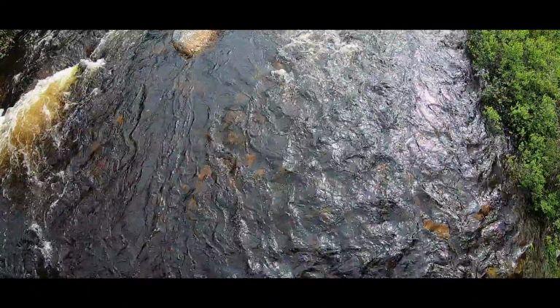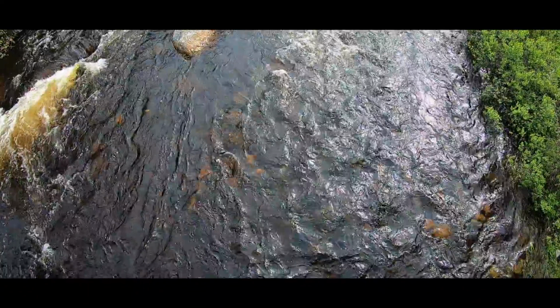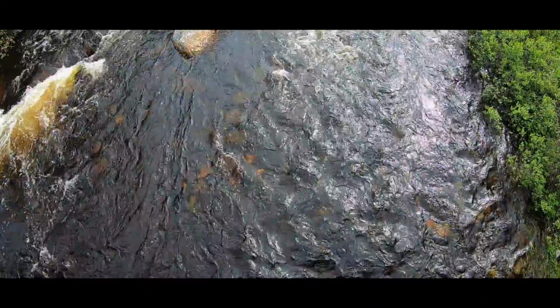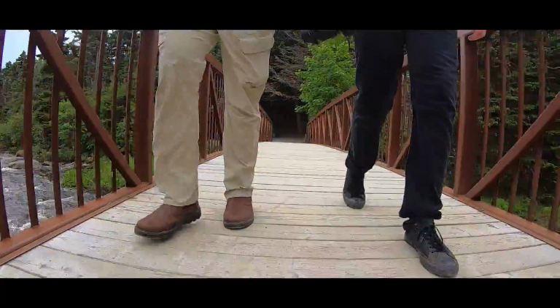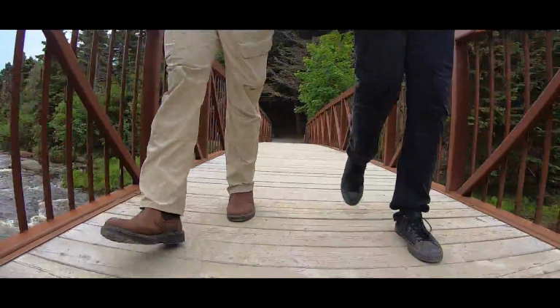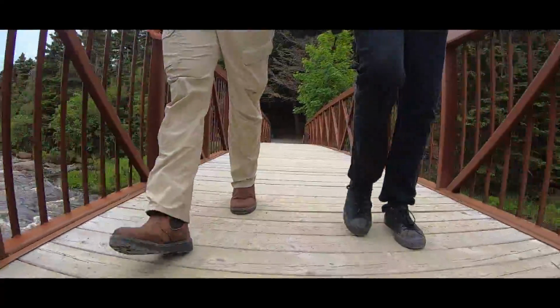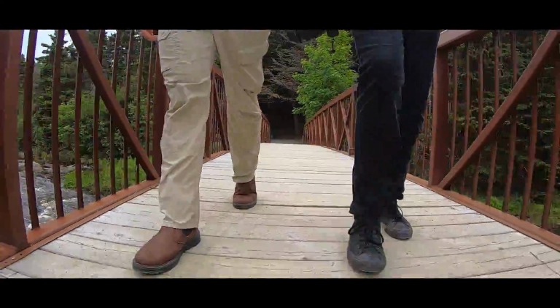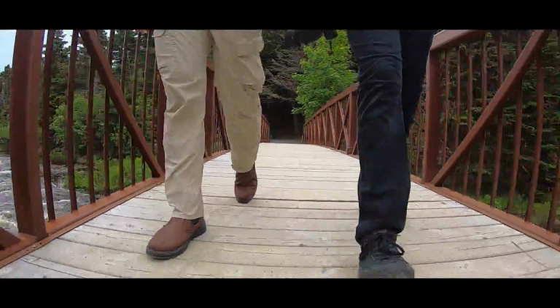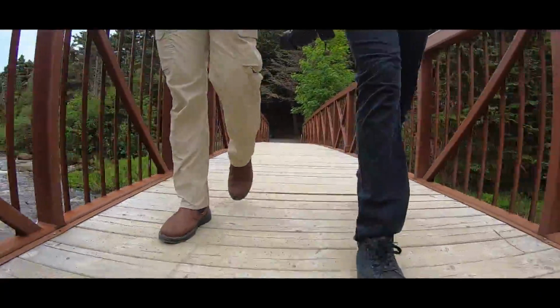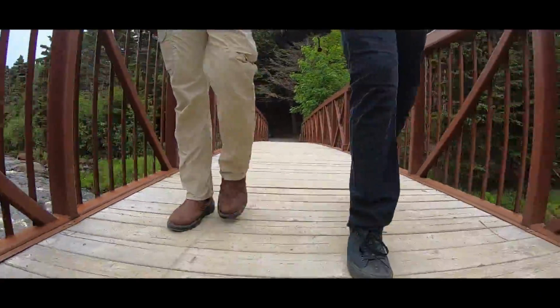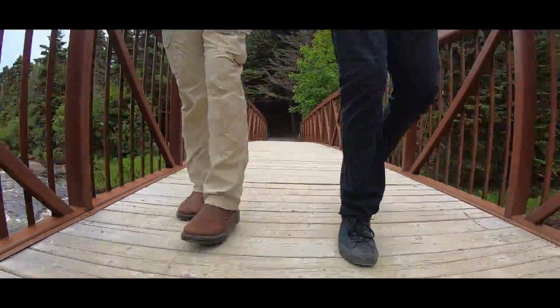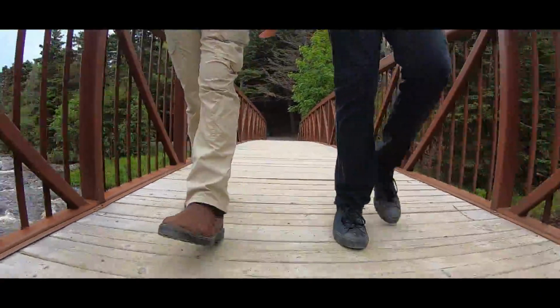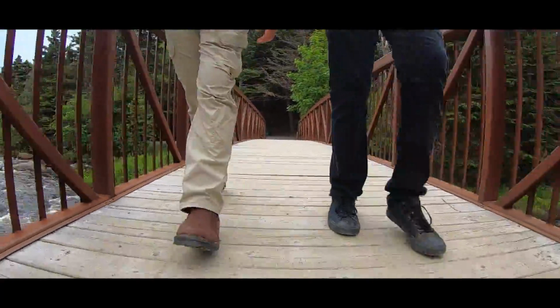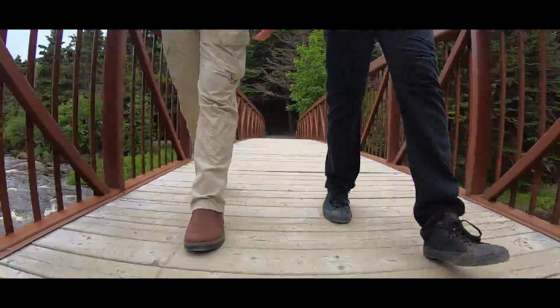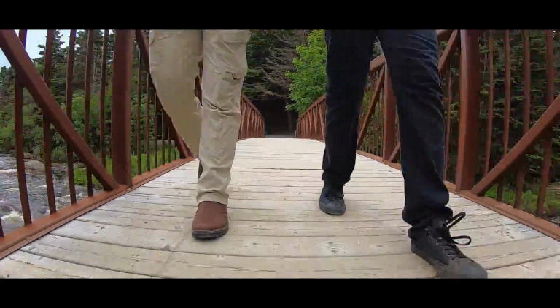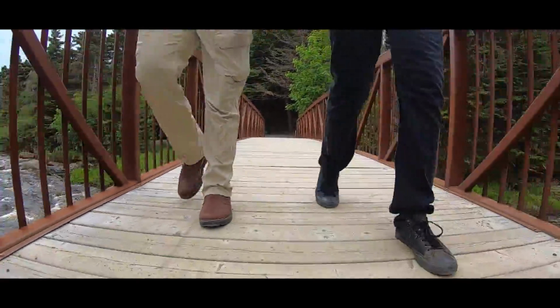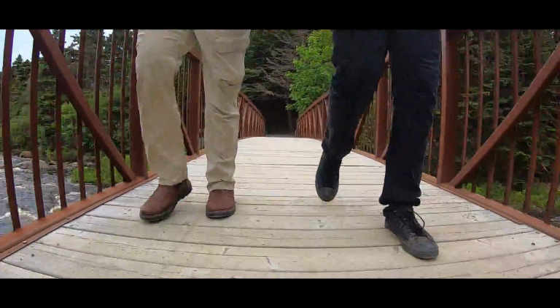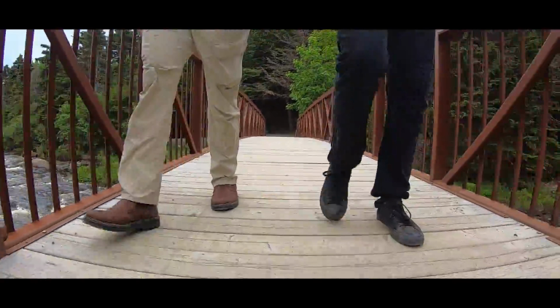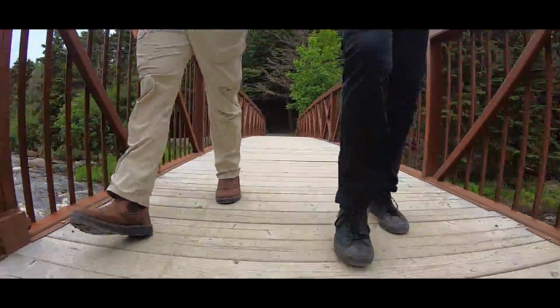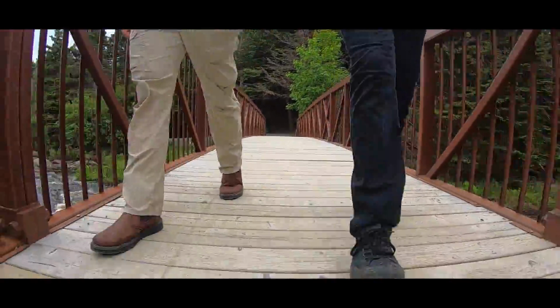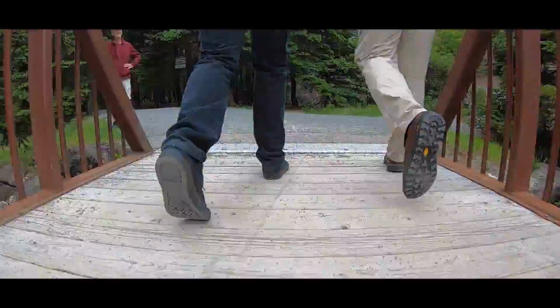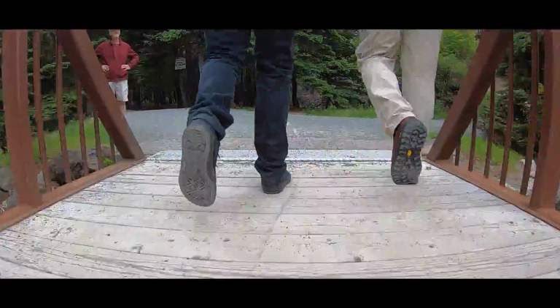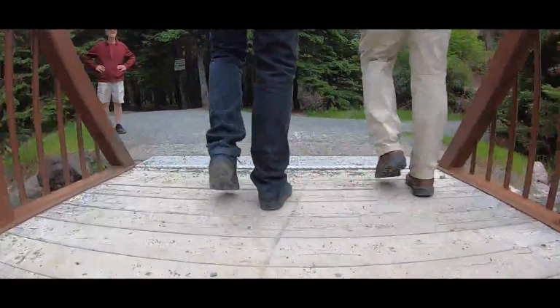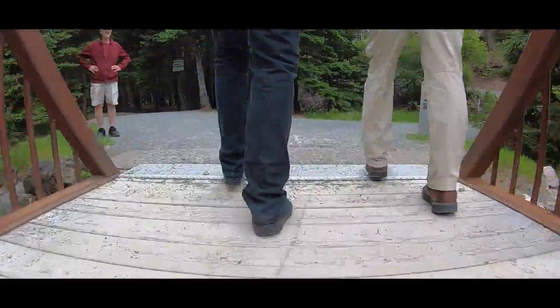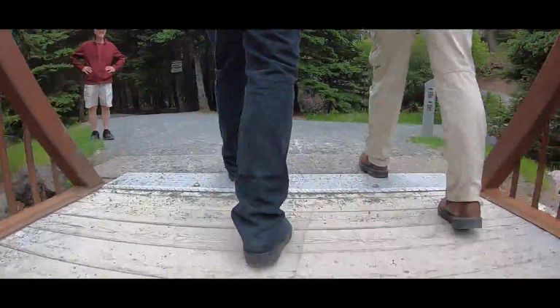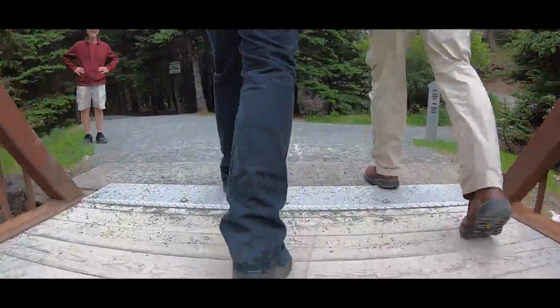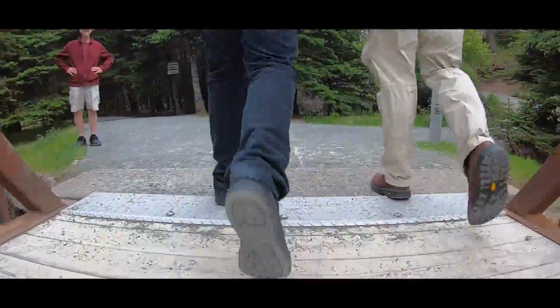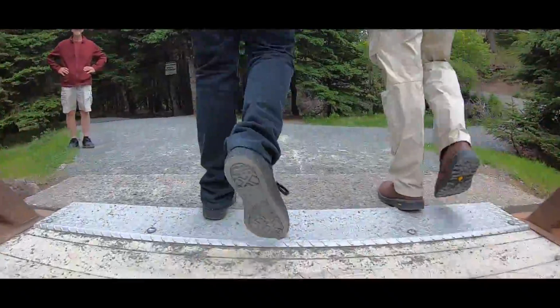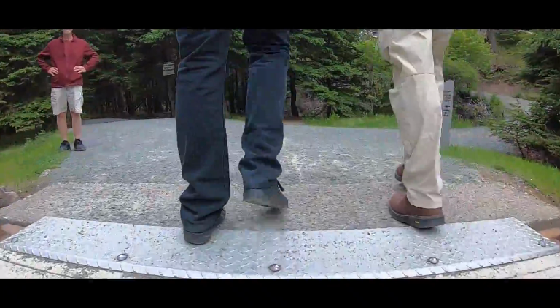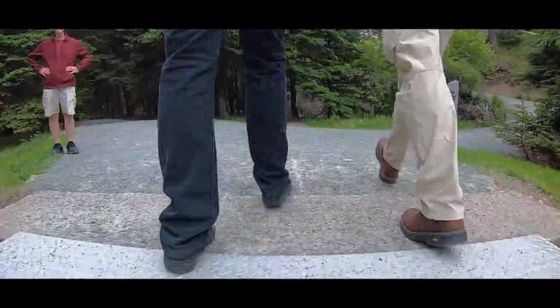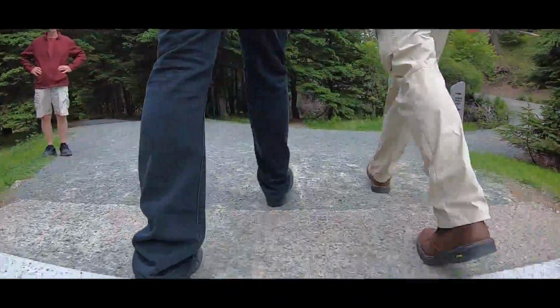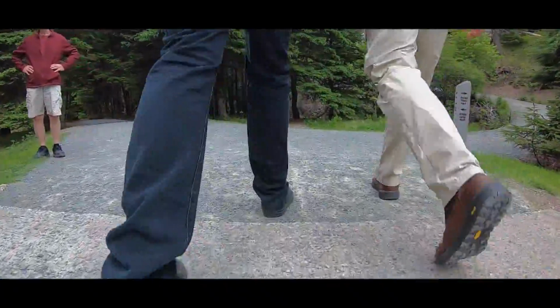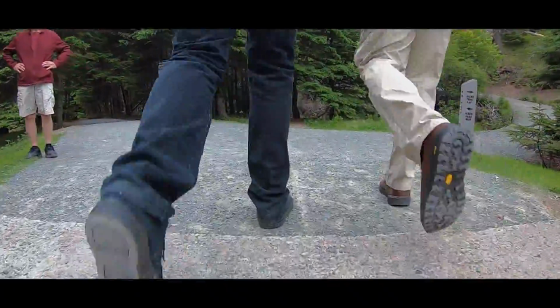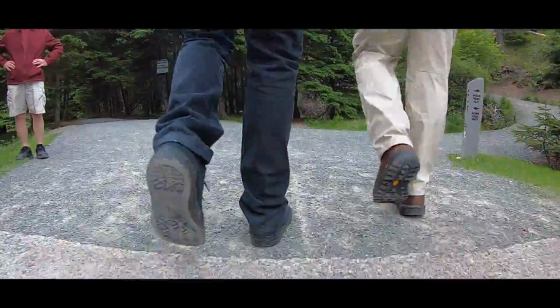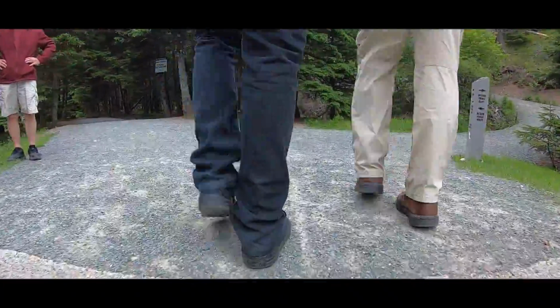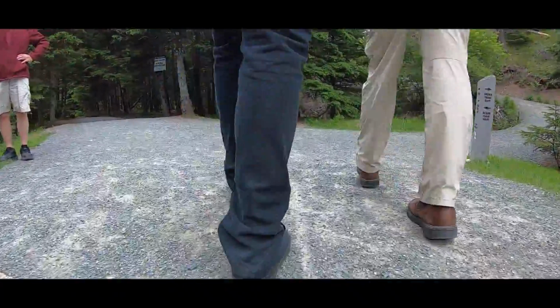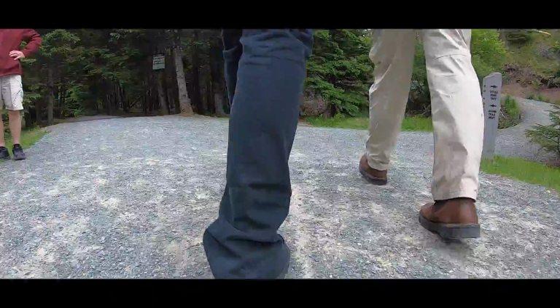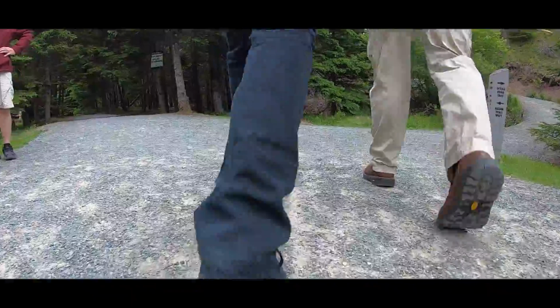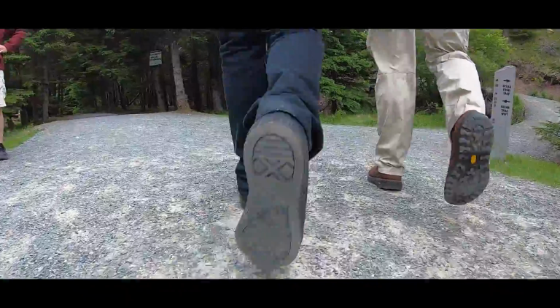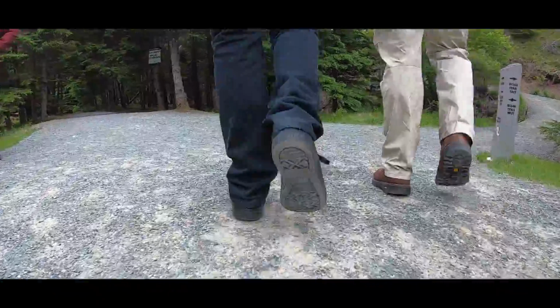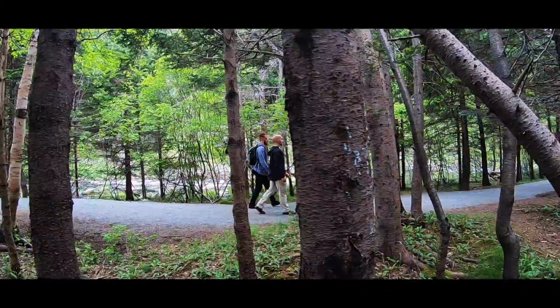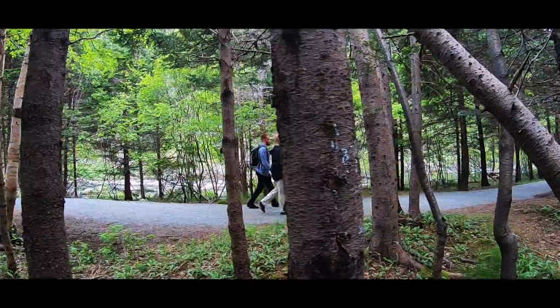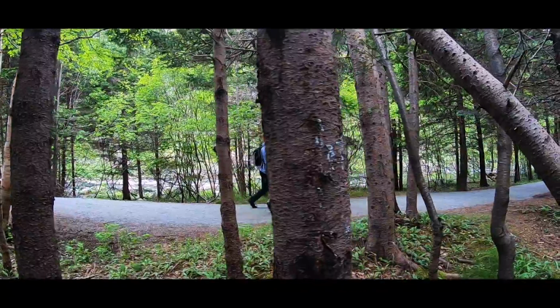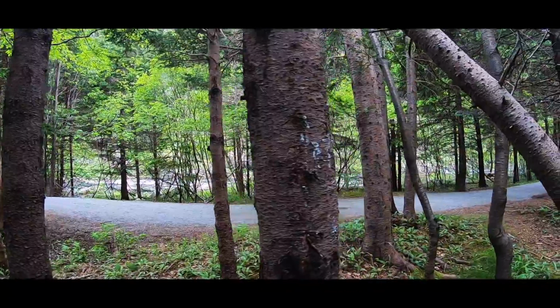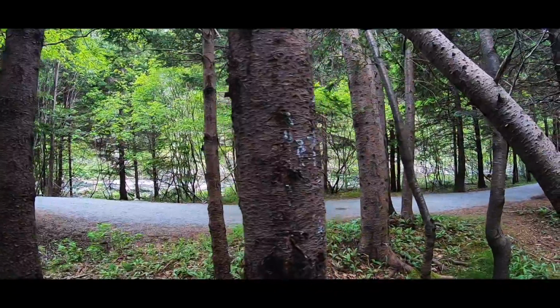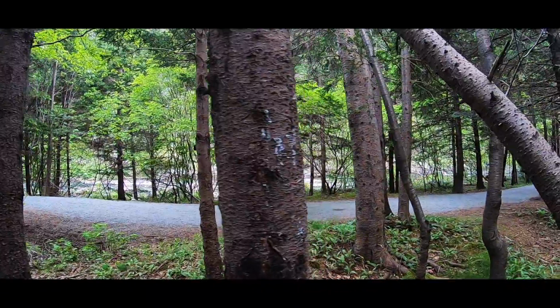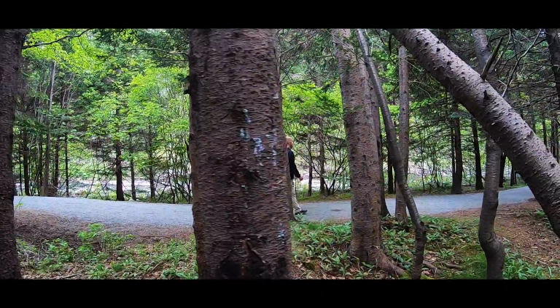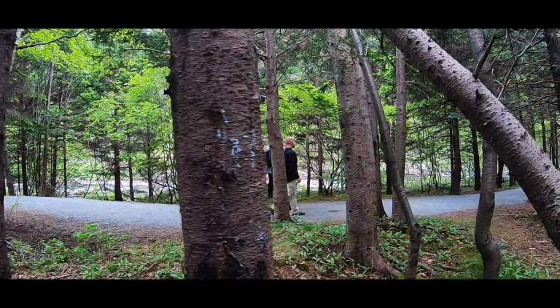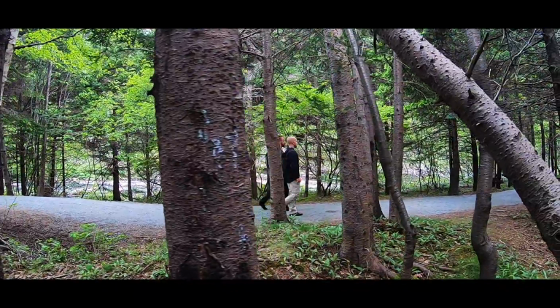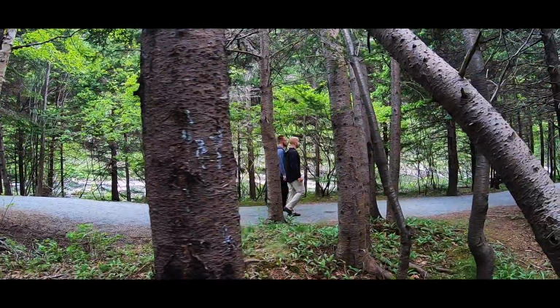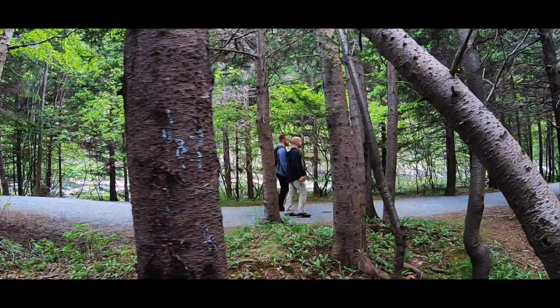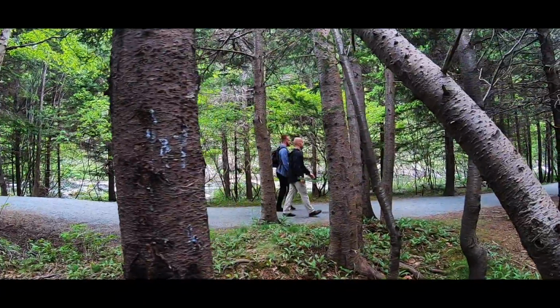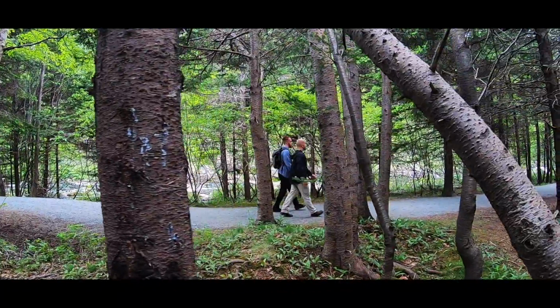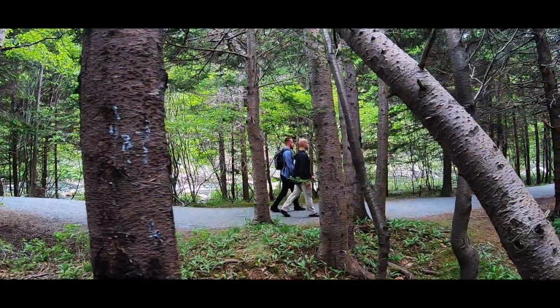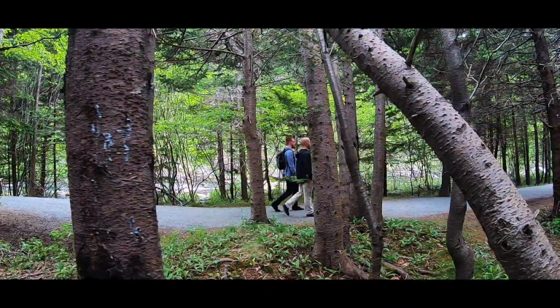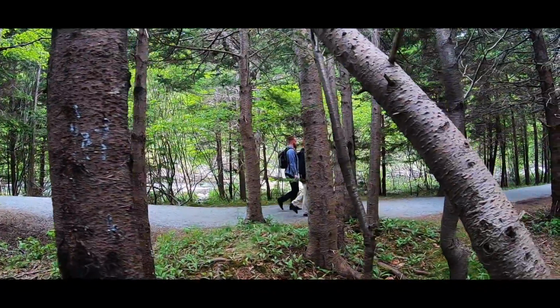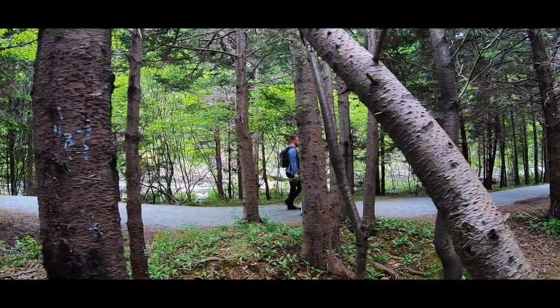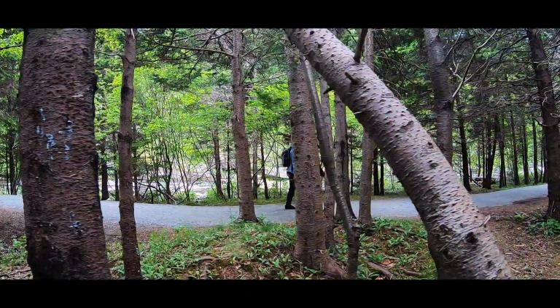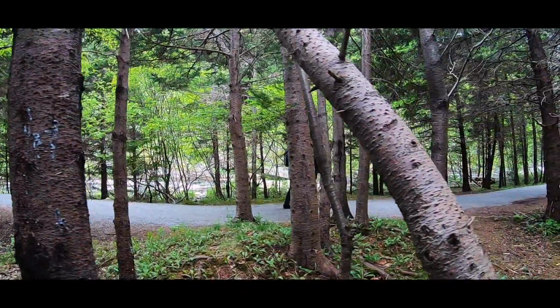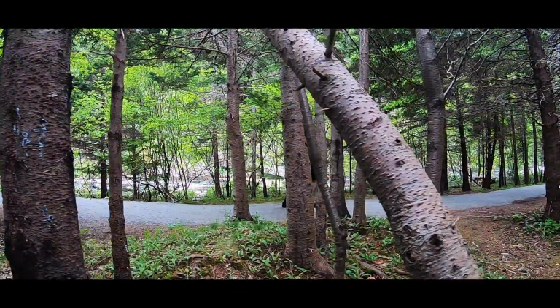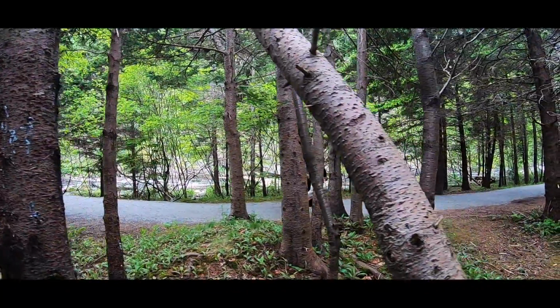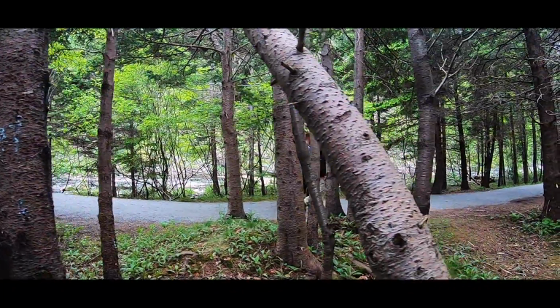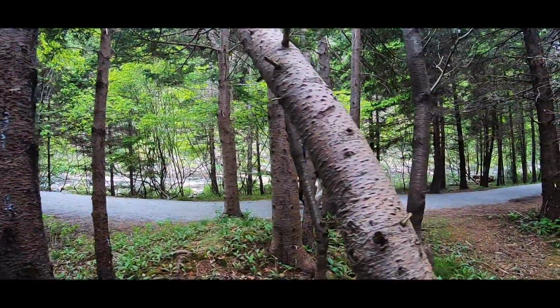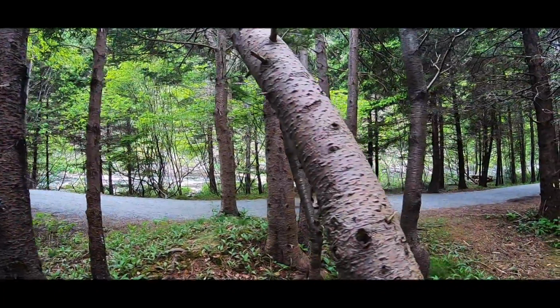The downstream trail divides after the first bridge, offering a scenic walk of the river's east or west side.